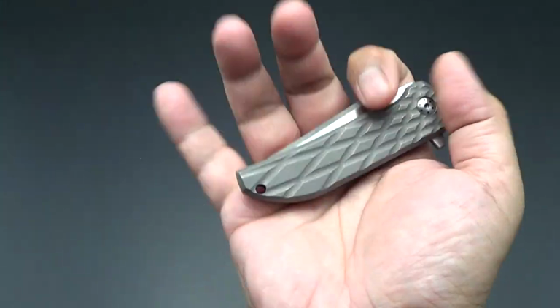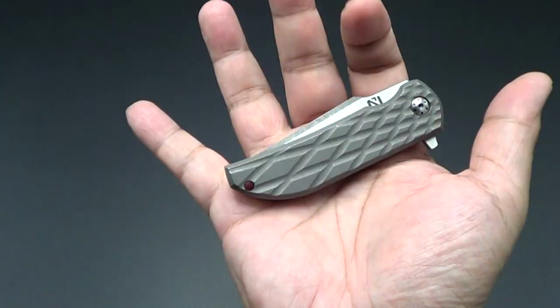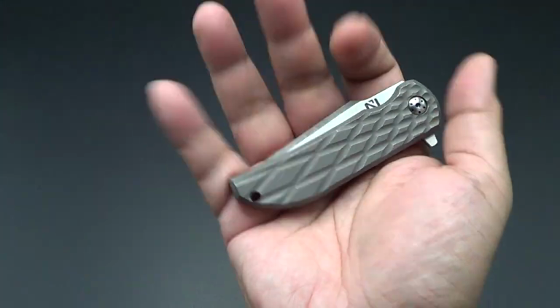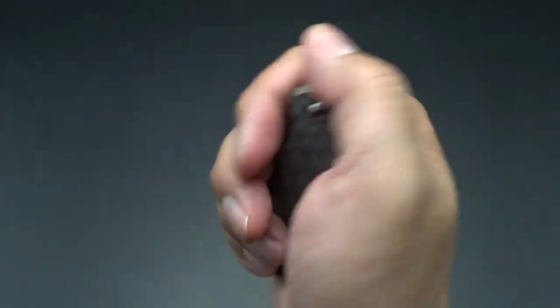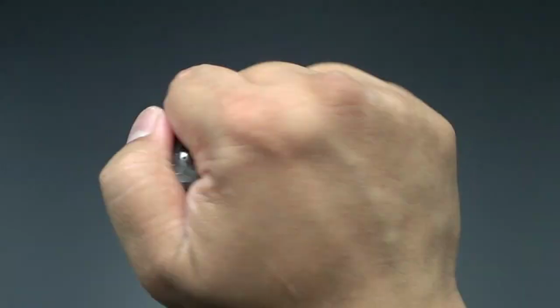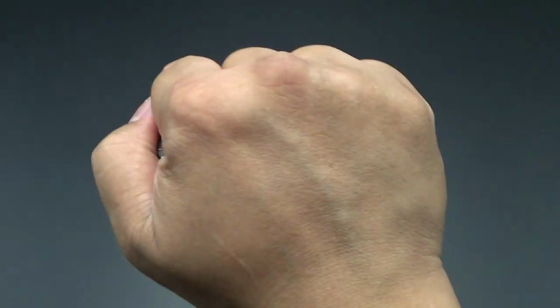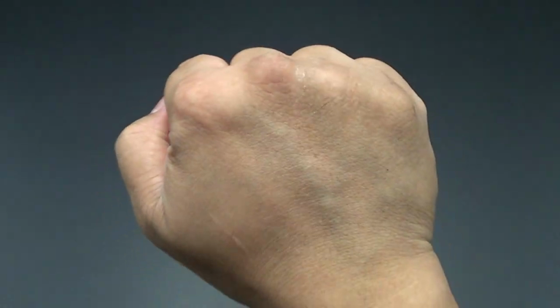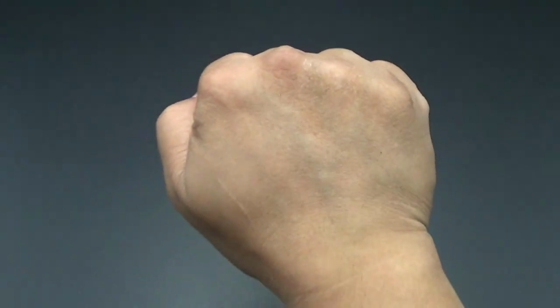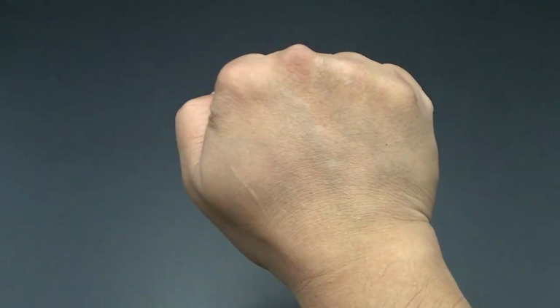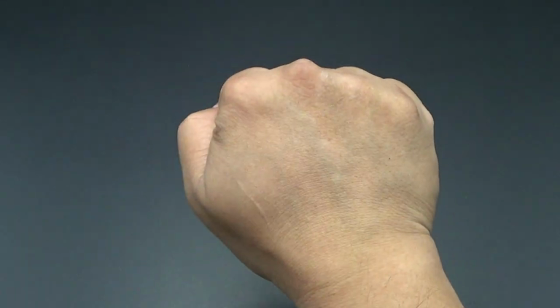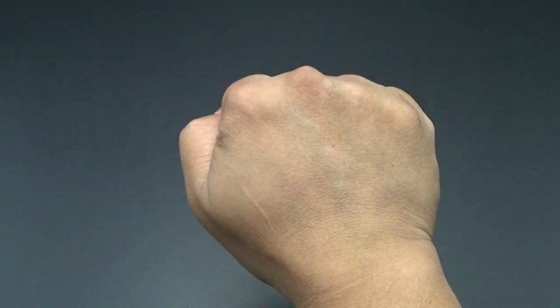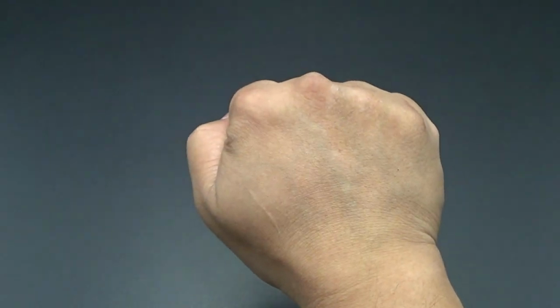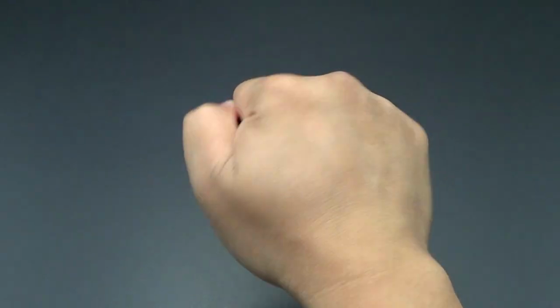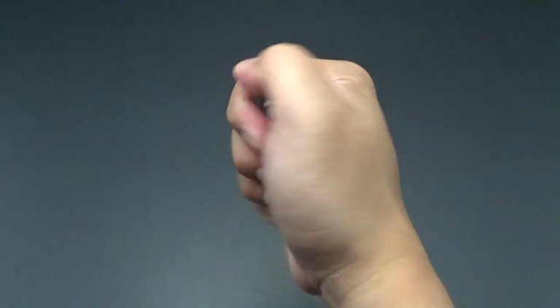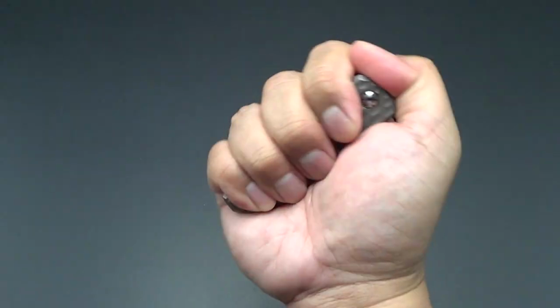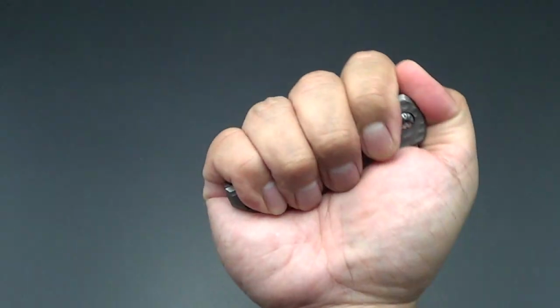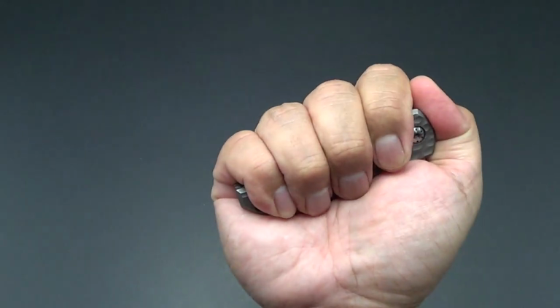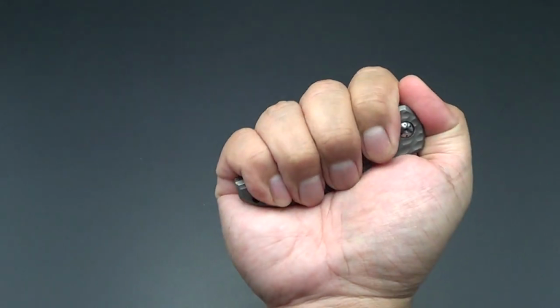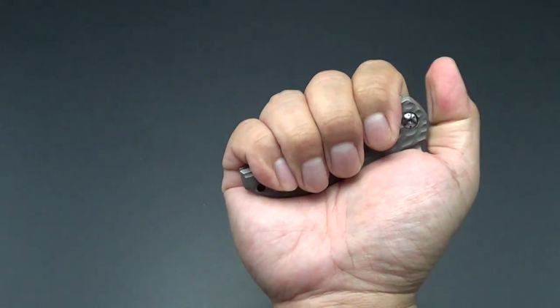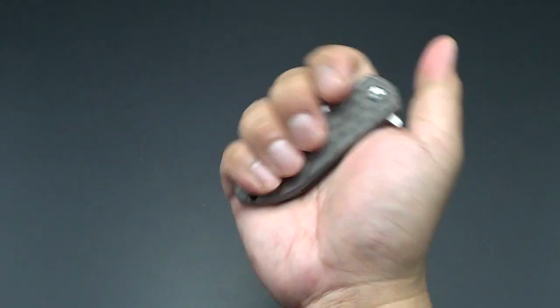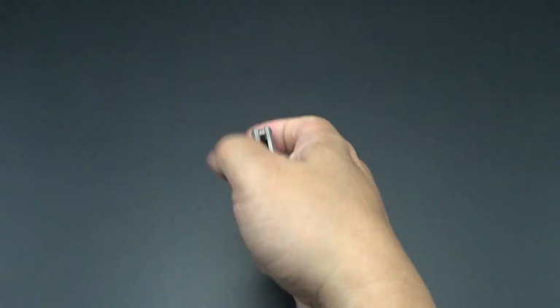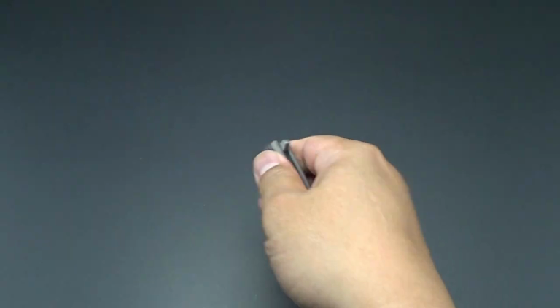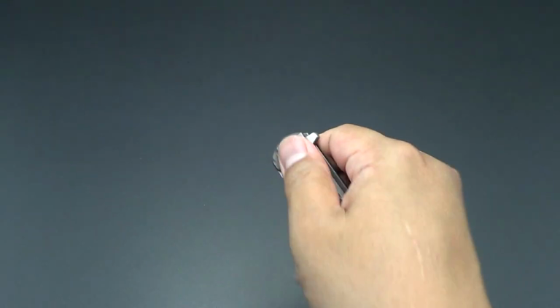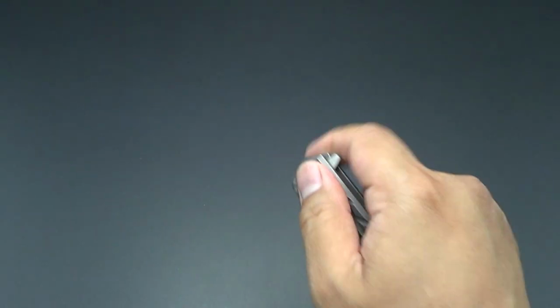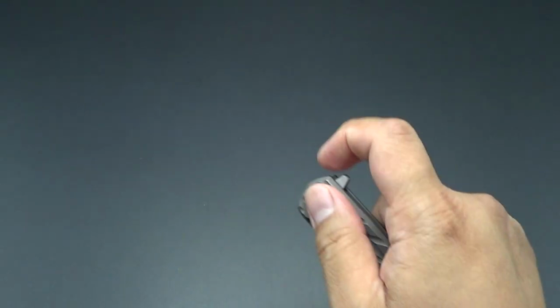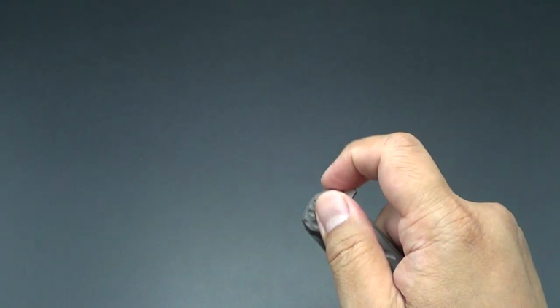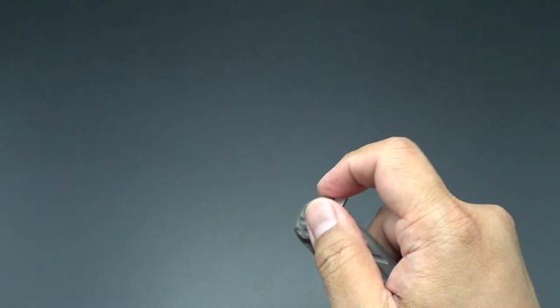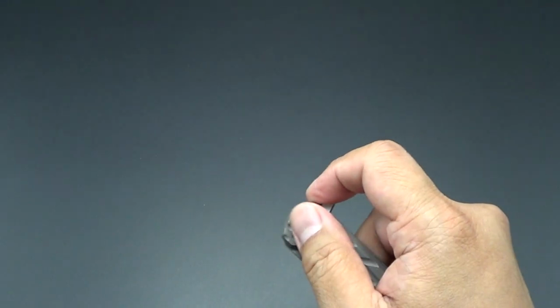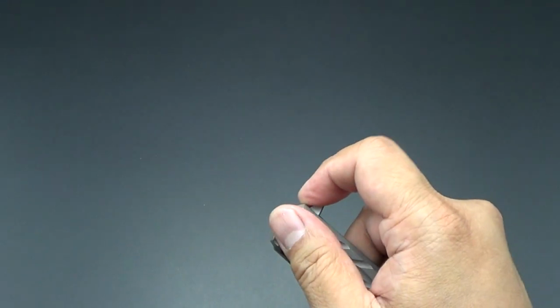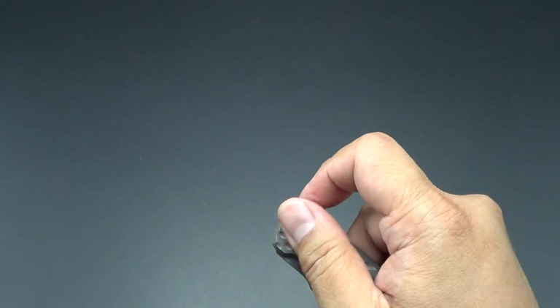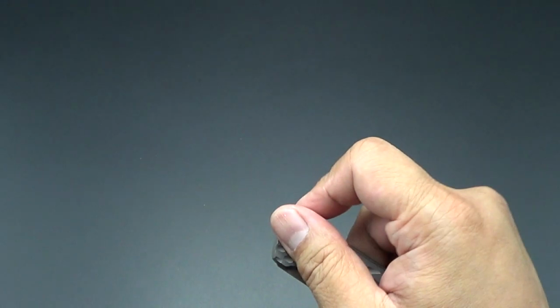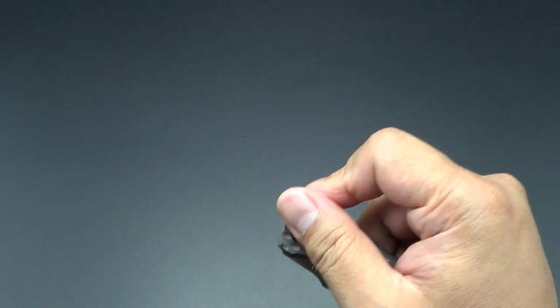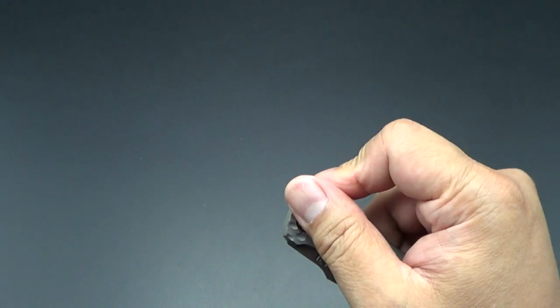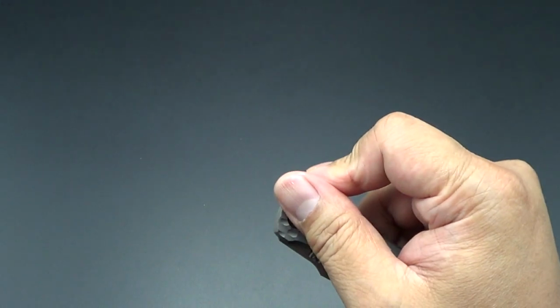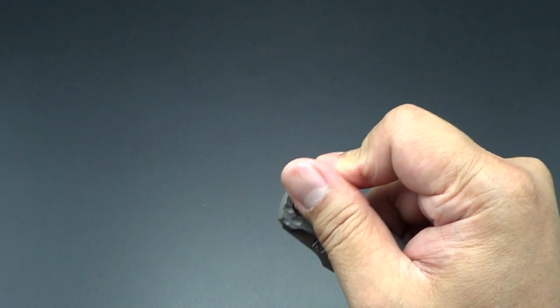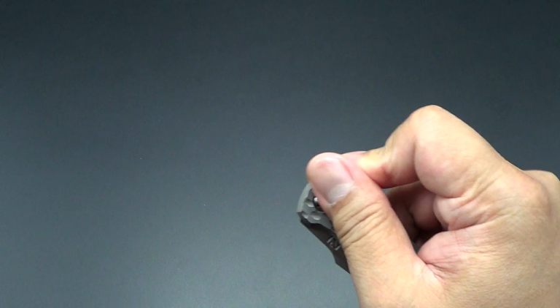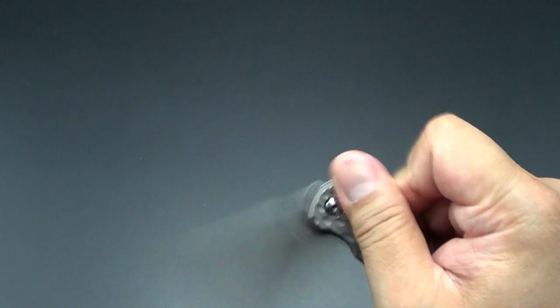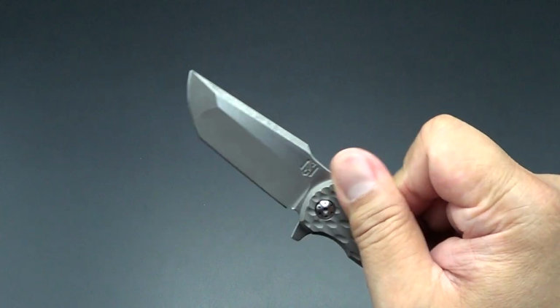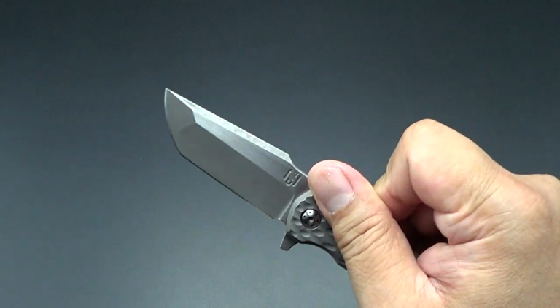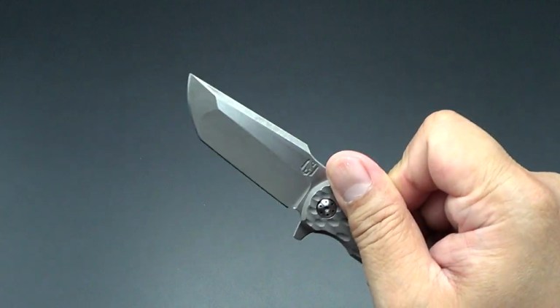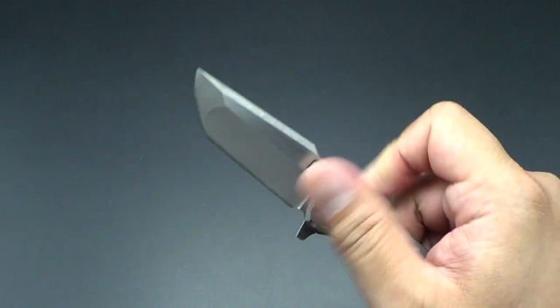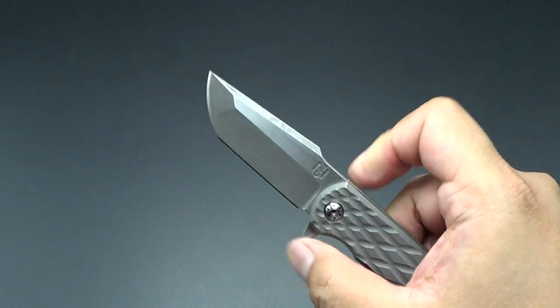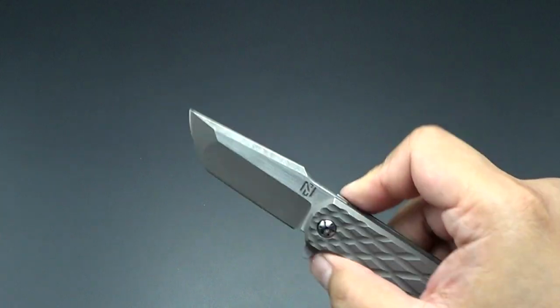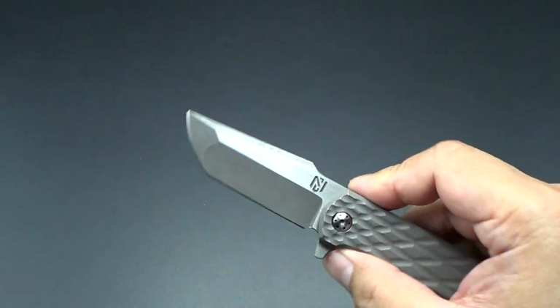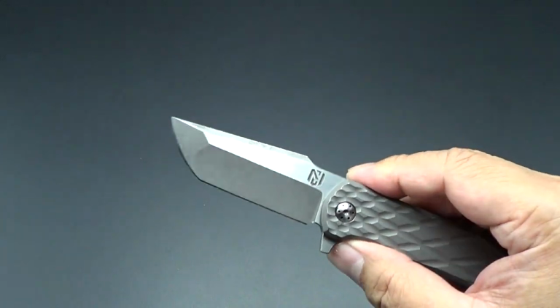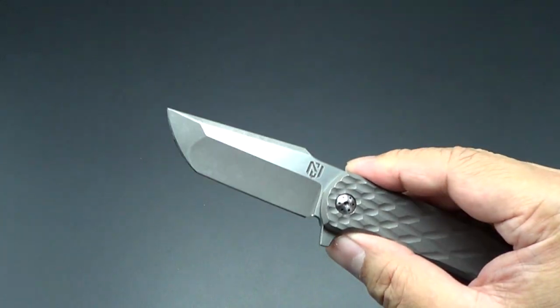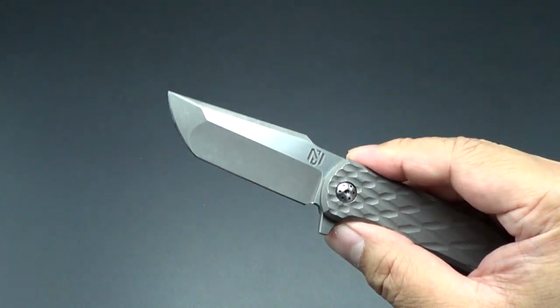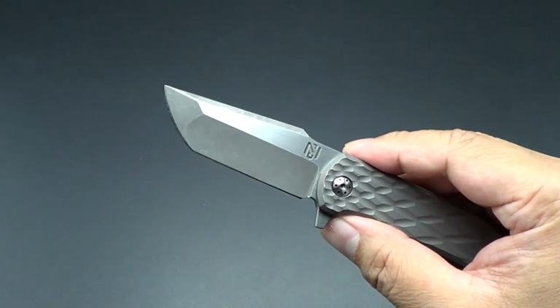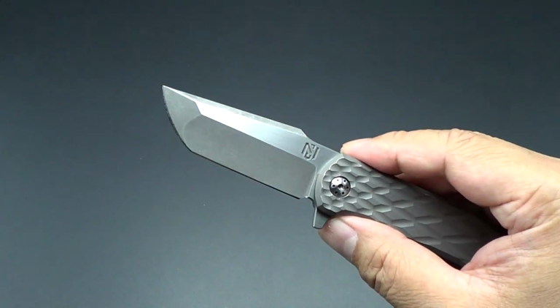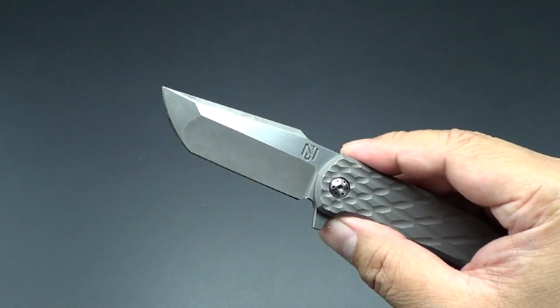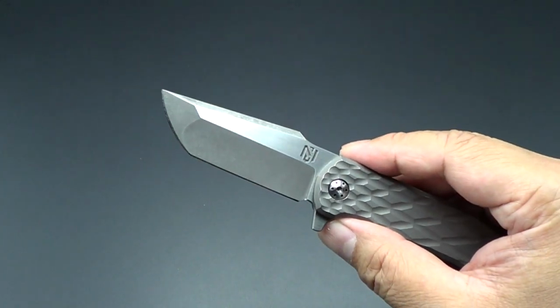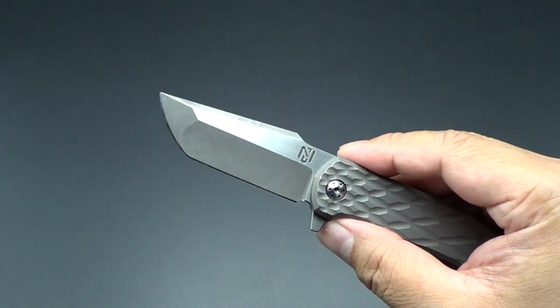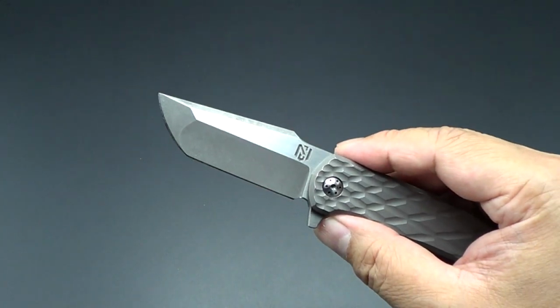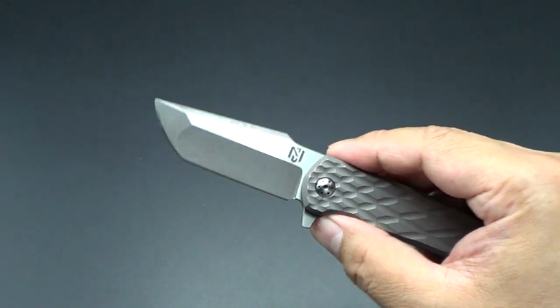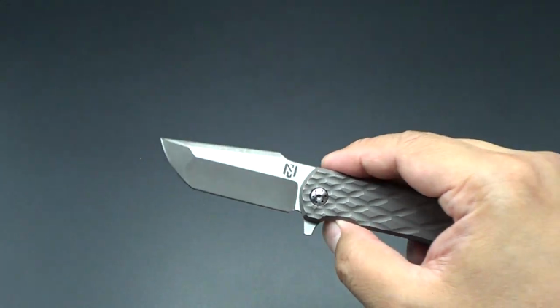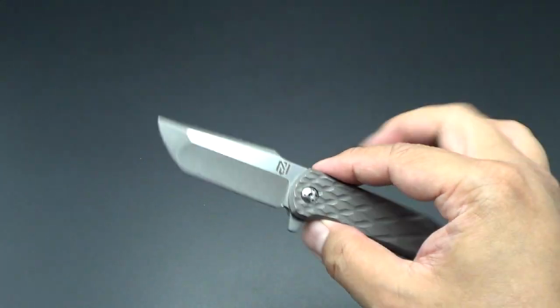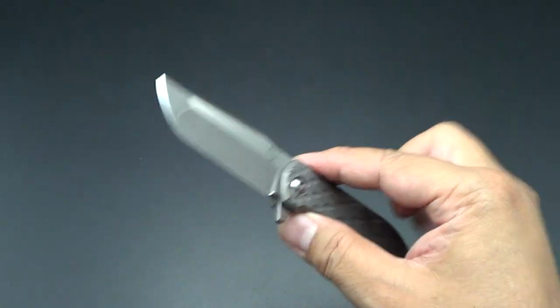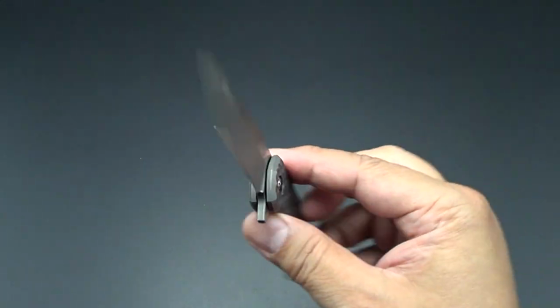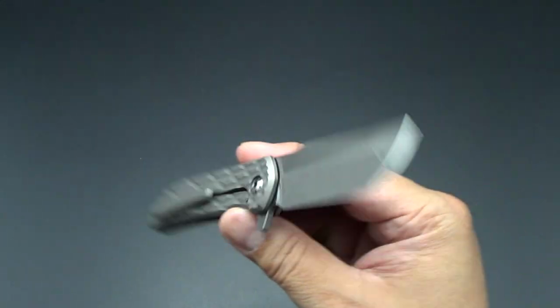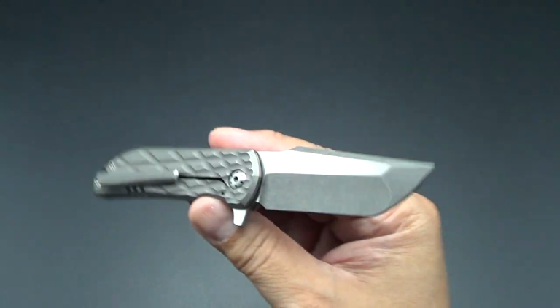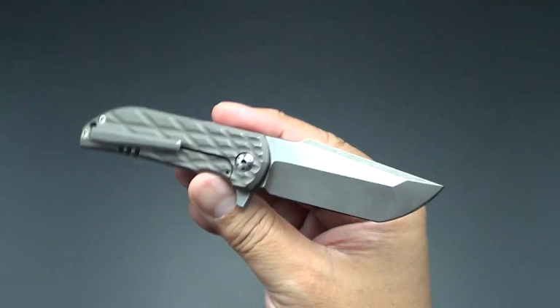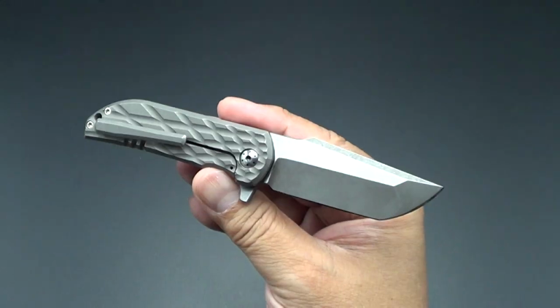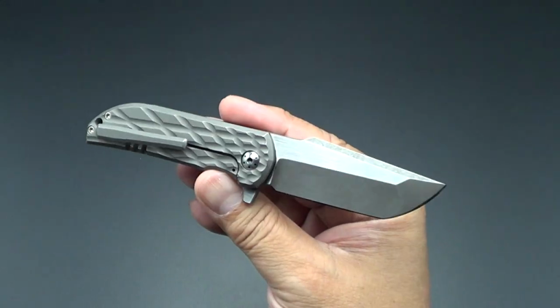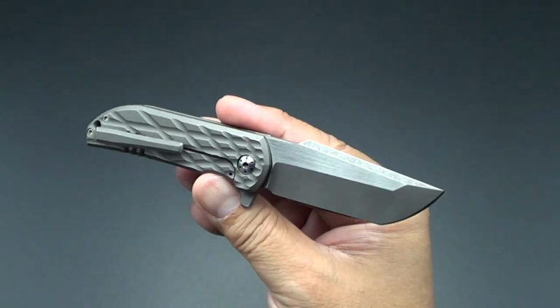I love it. It's tiny. It fits nice in the pocket.